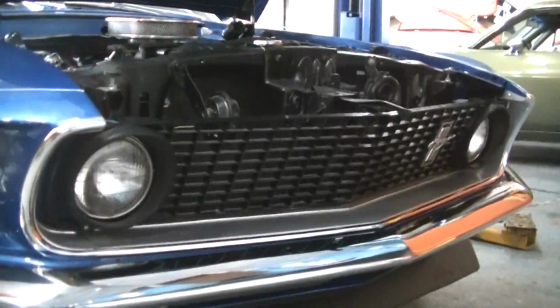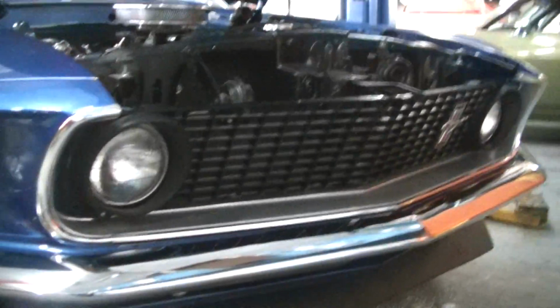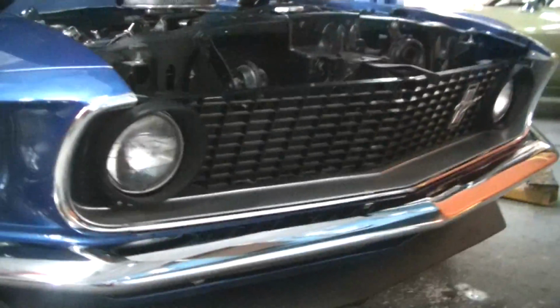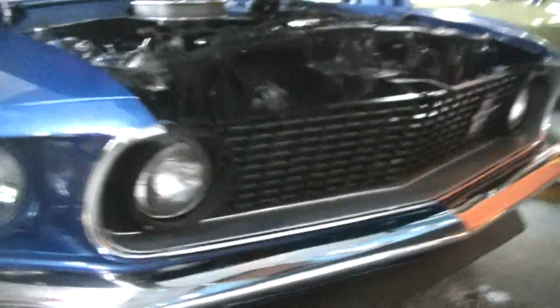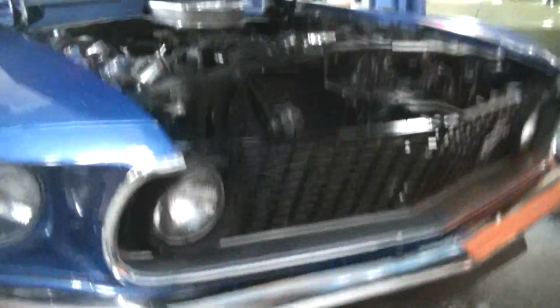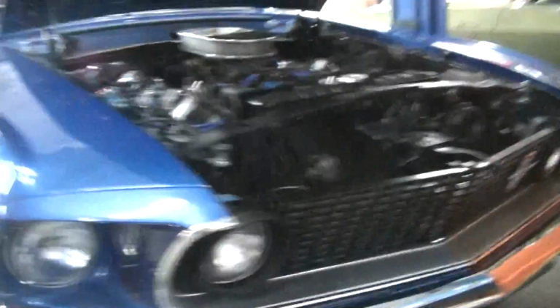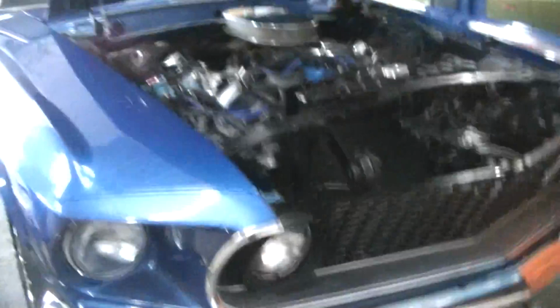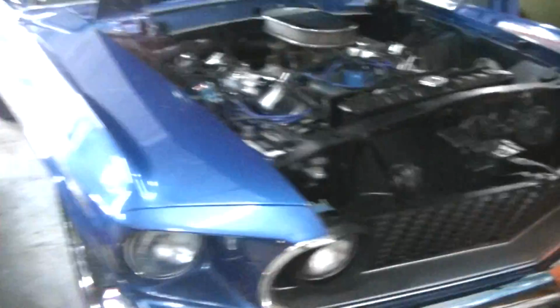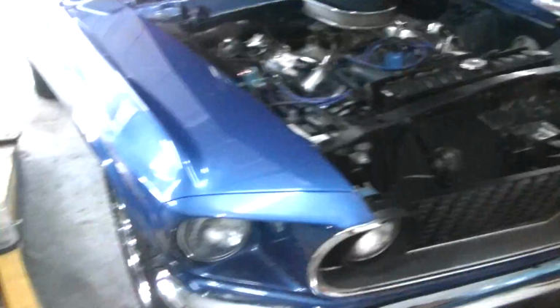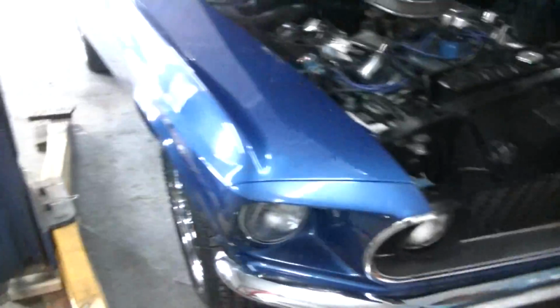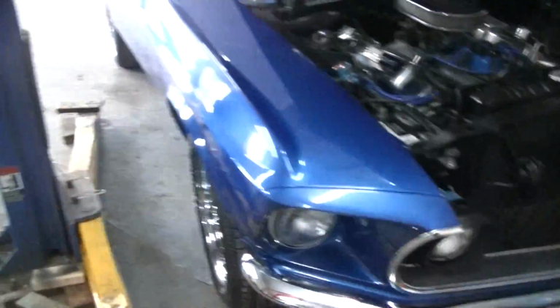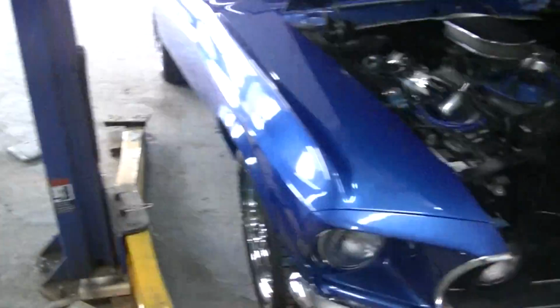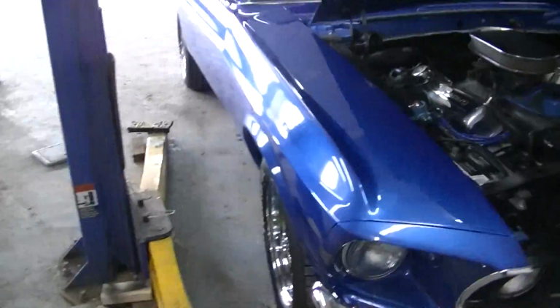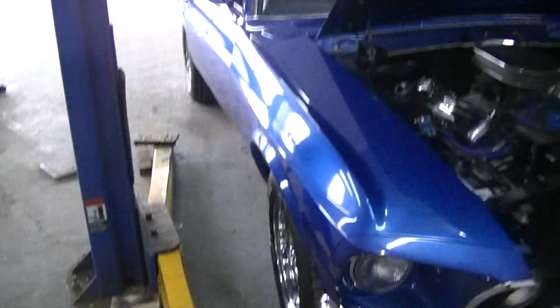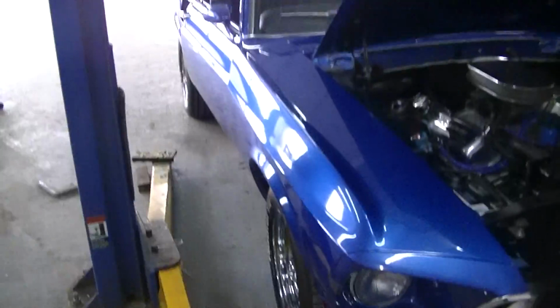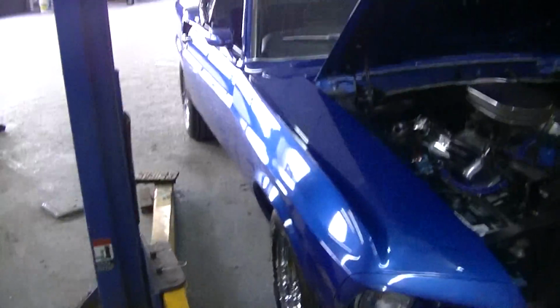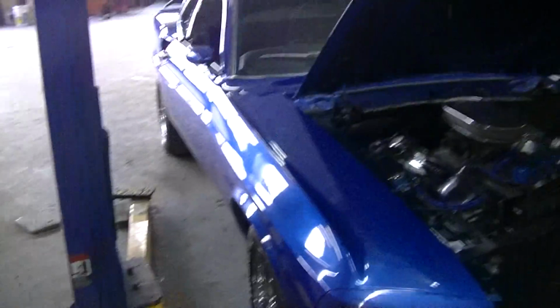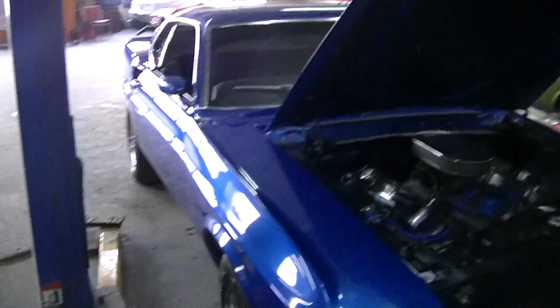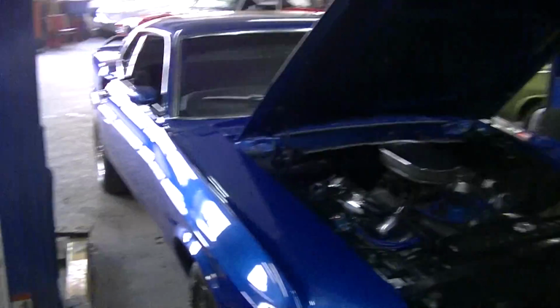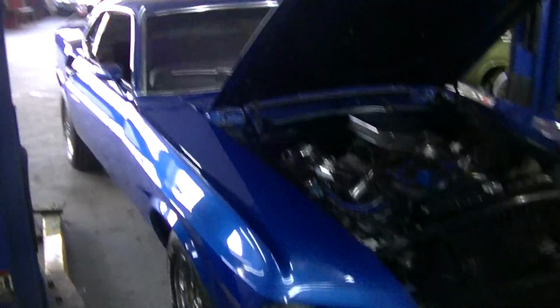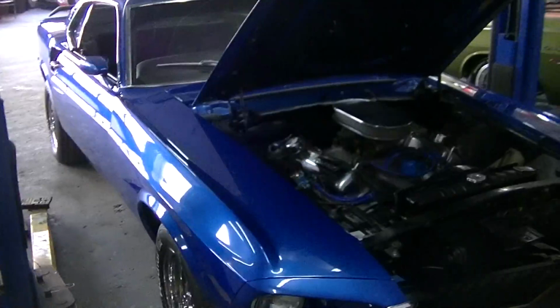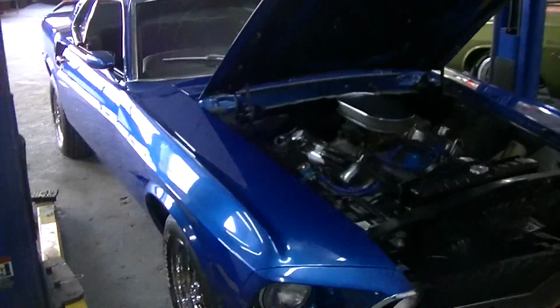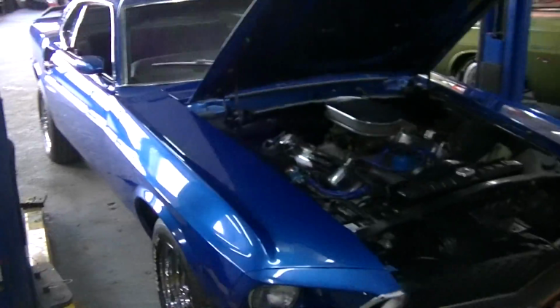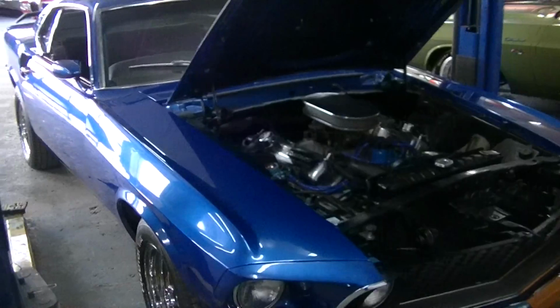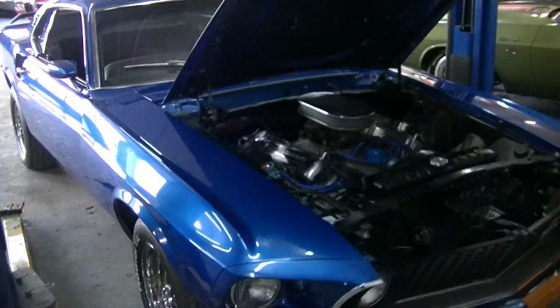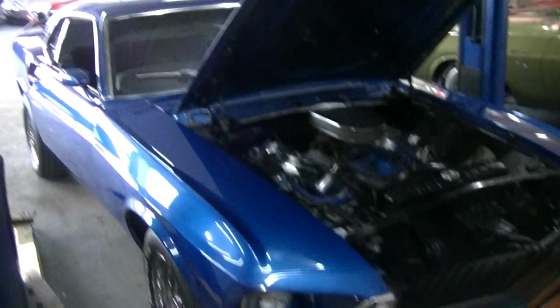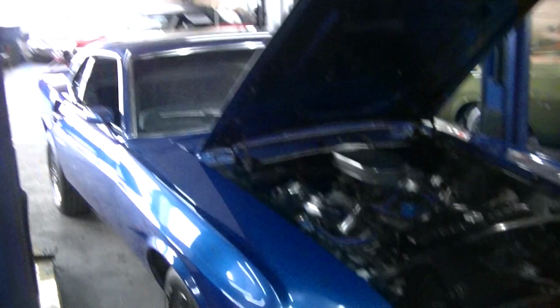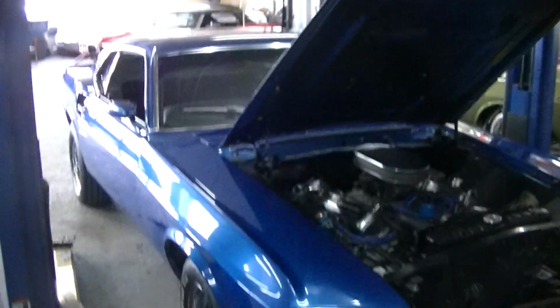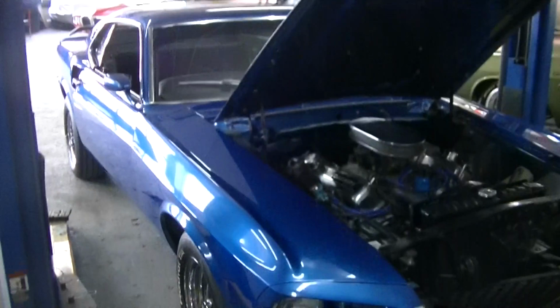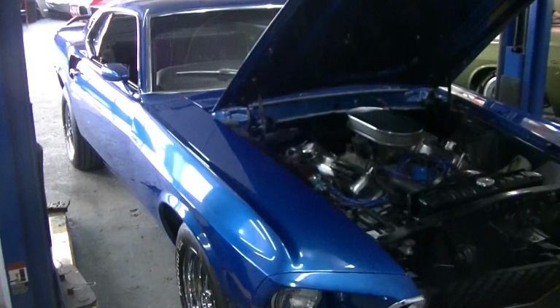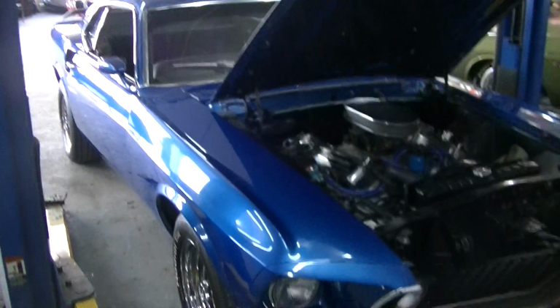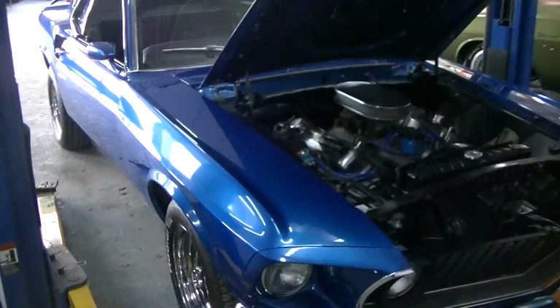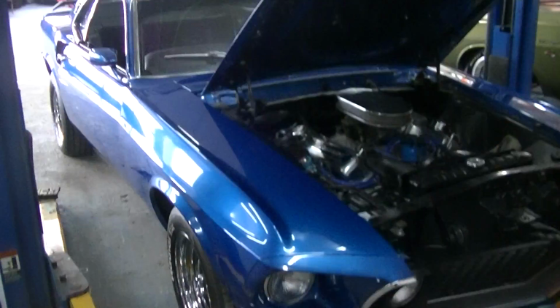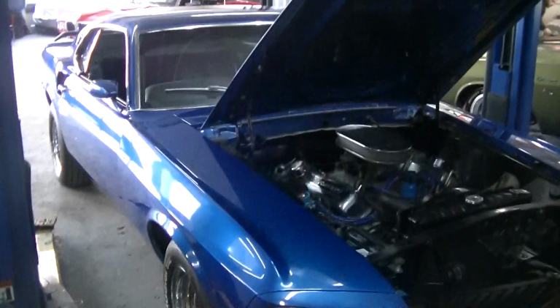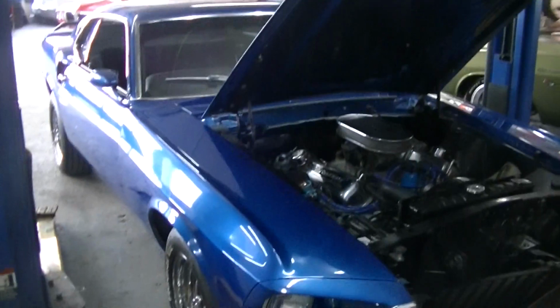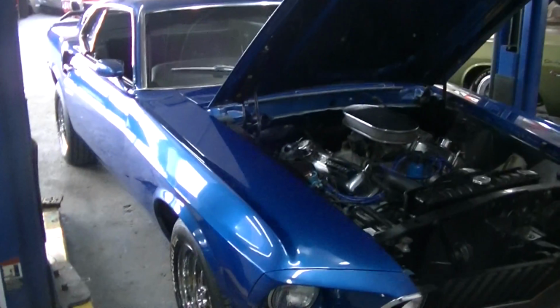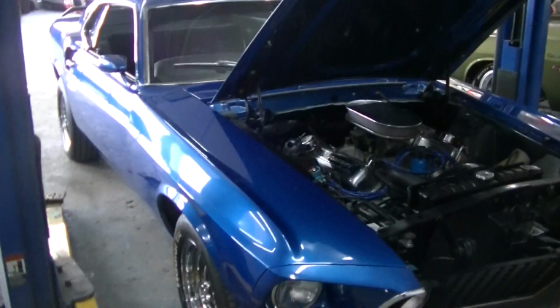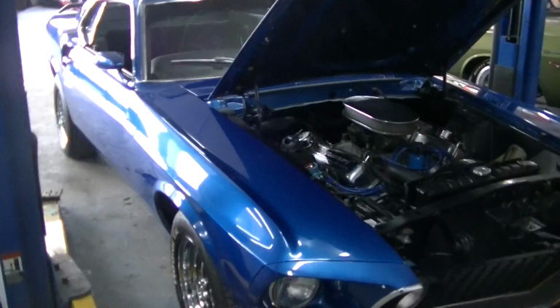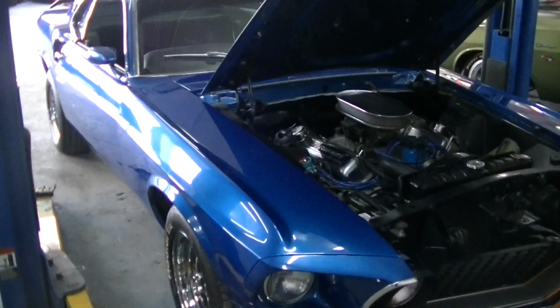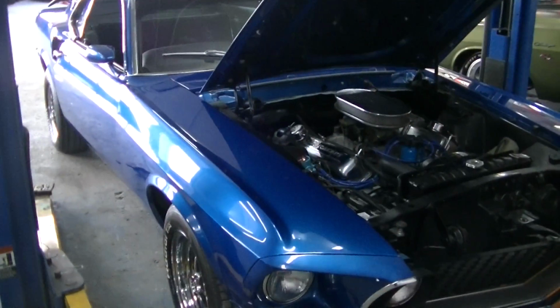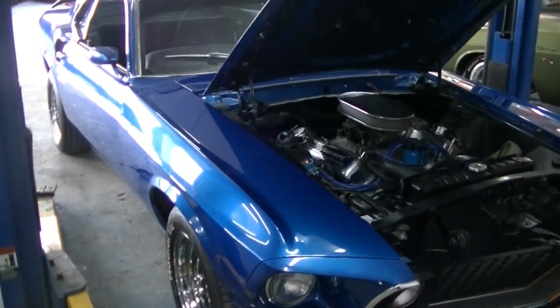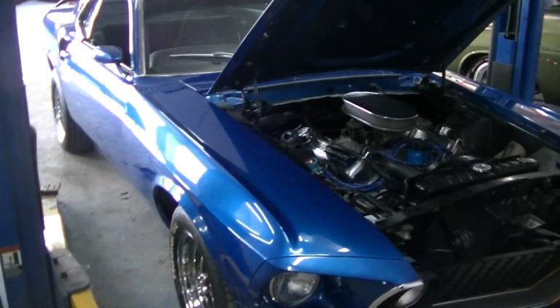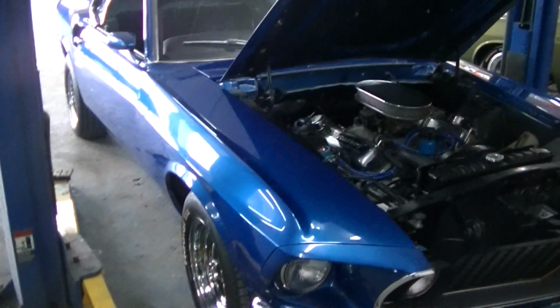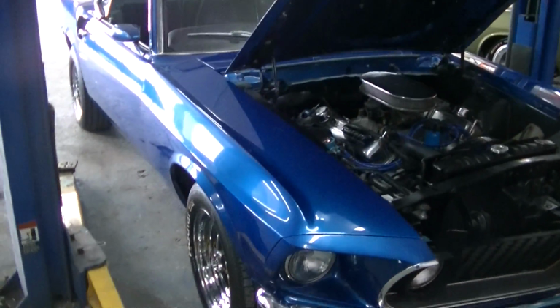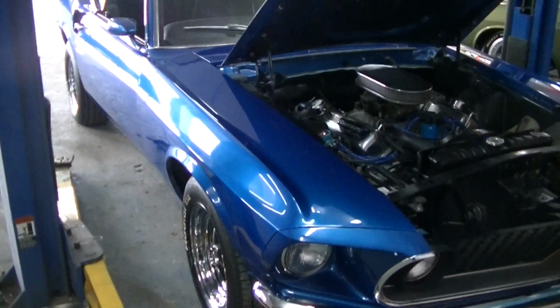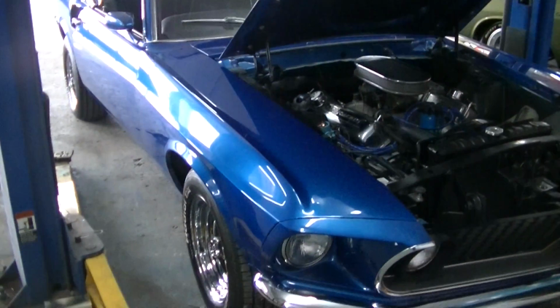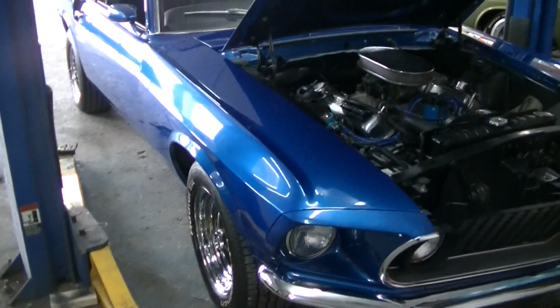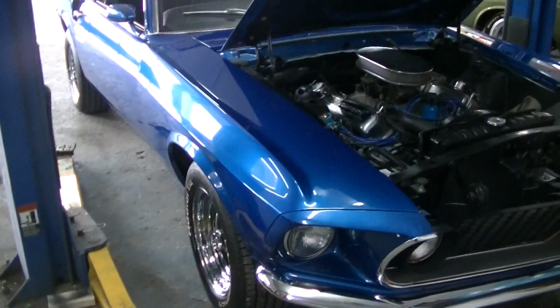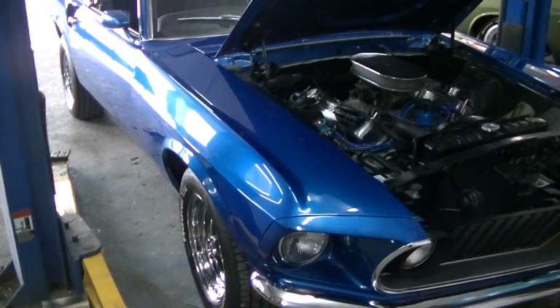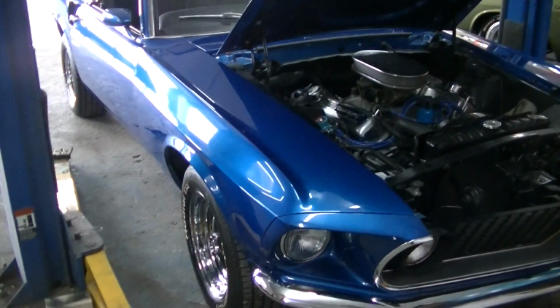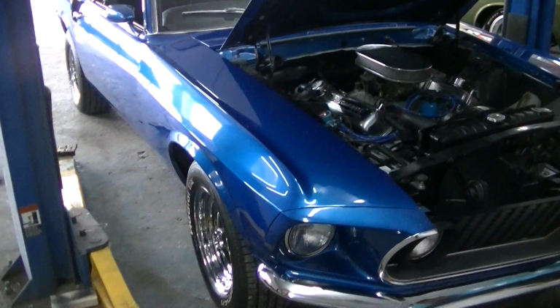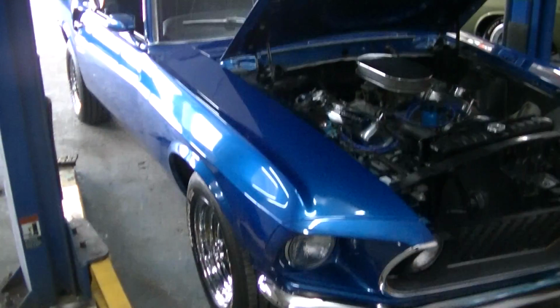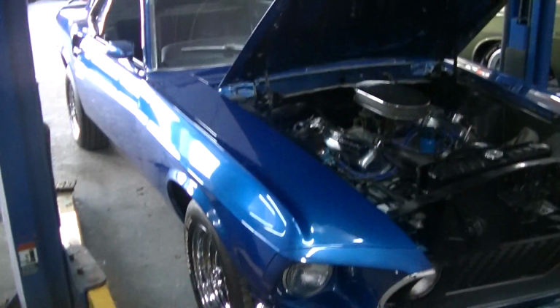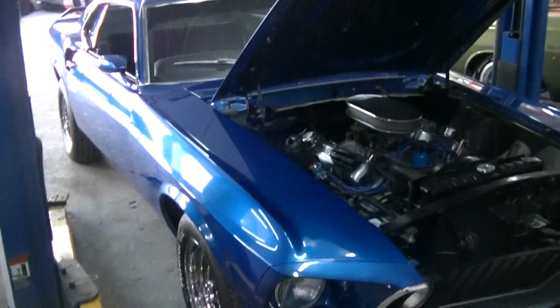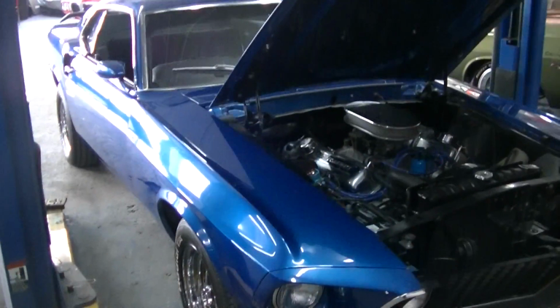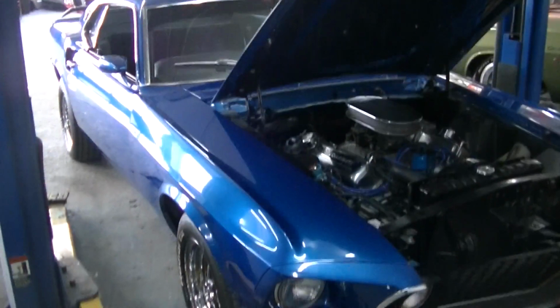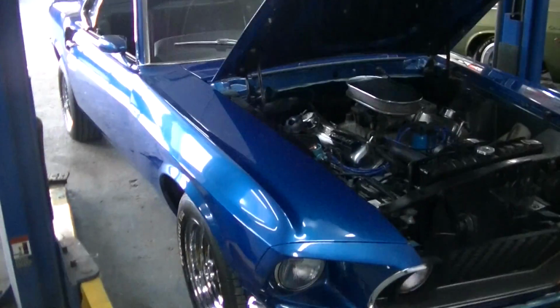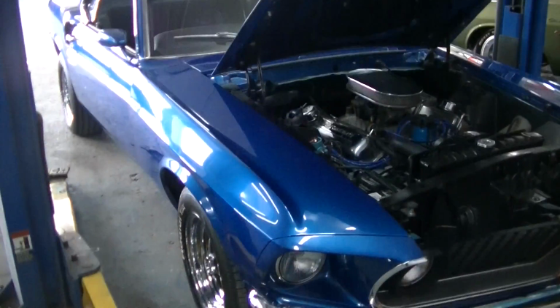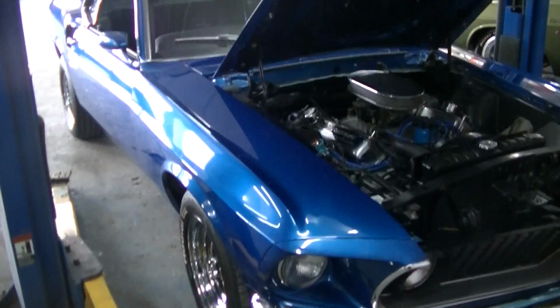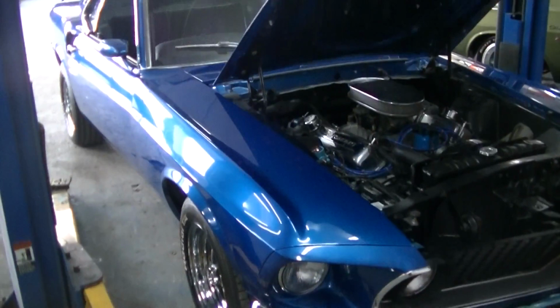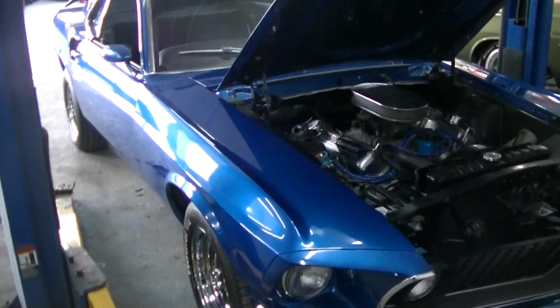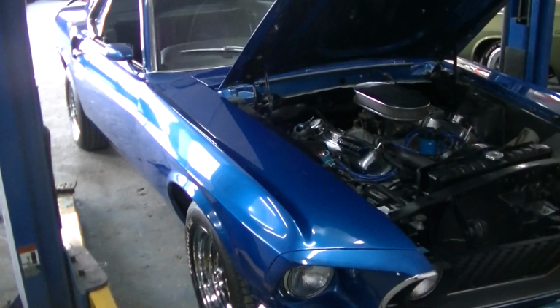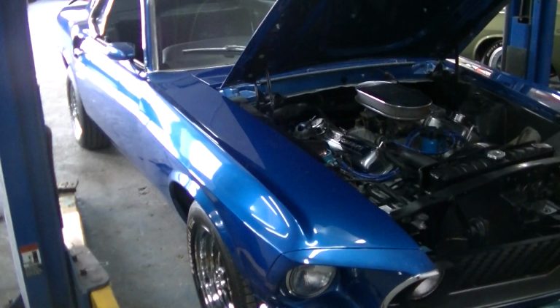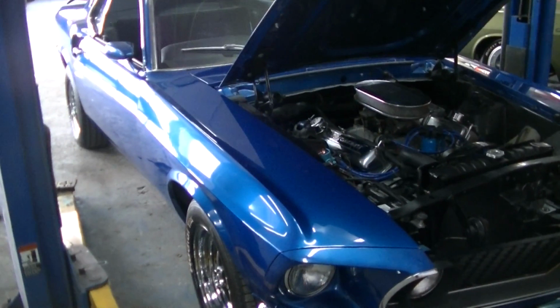All right, there she is — shiny and blue. It's very, very nice. Nice color.